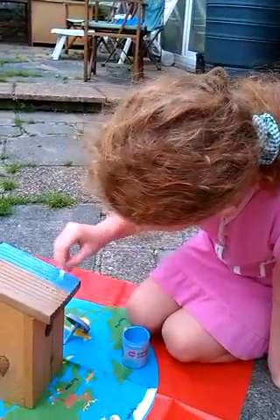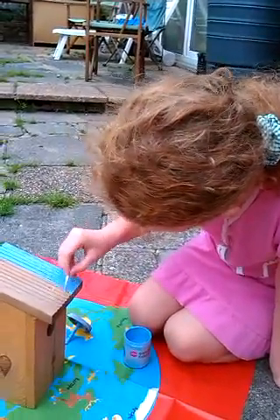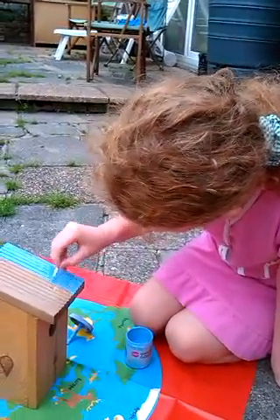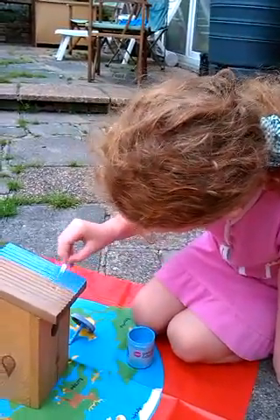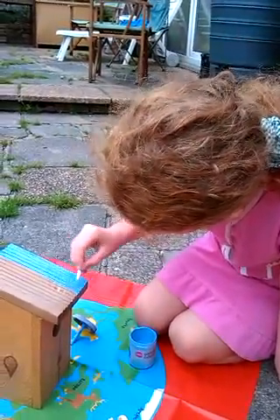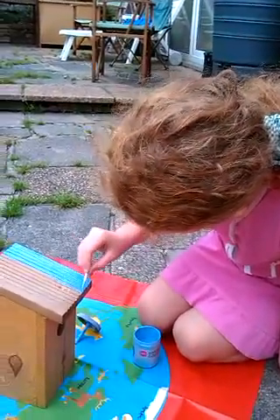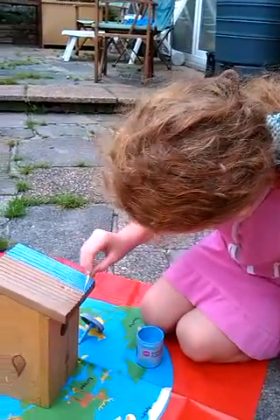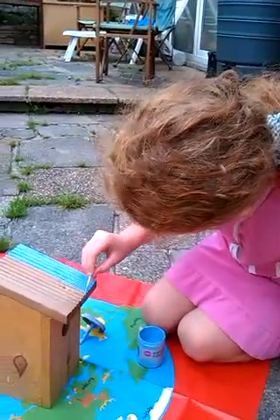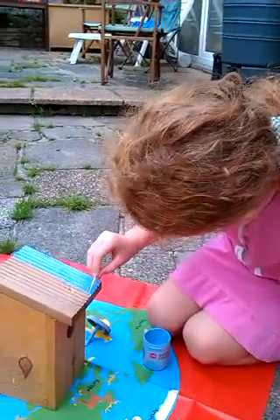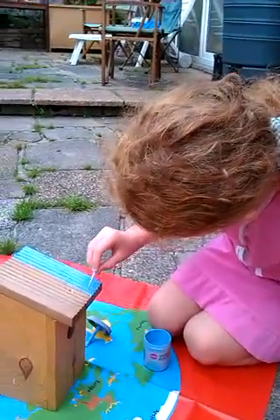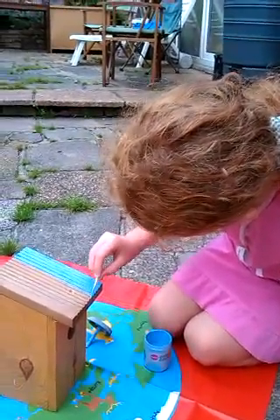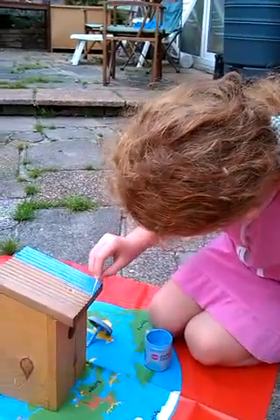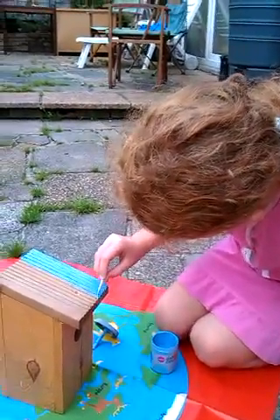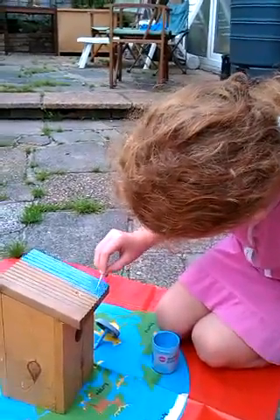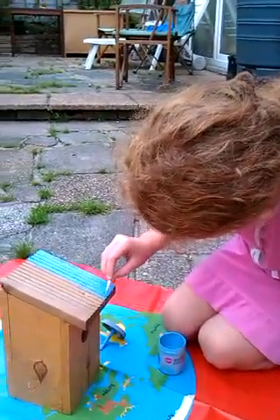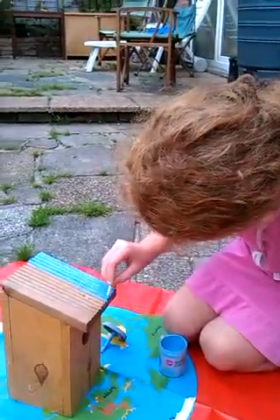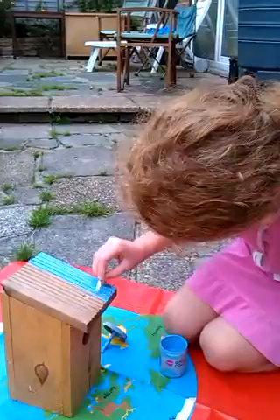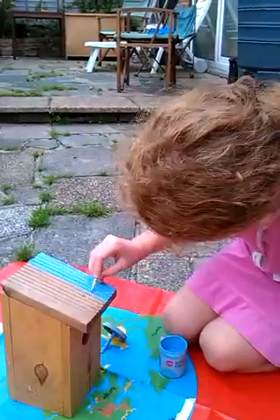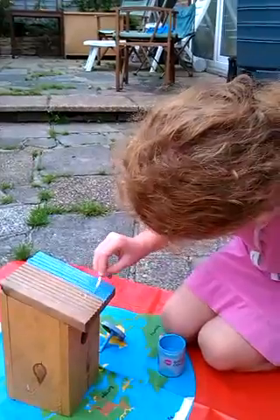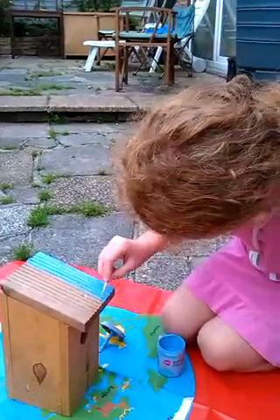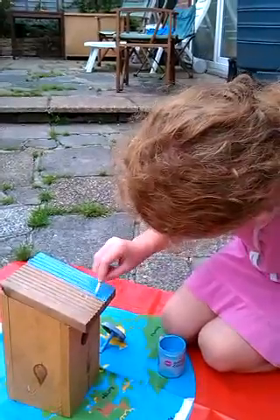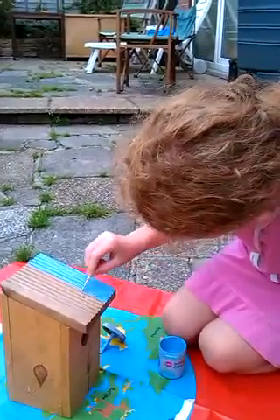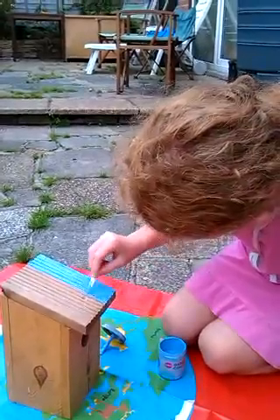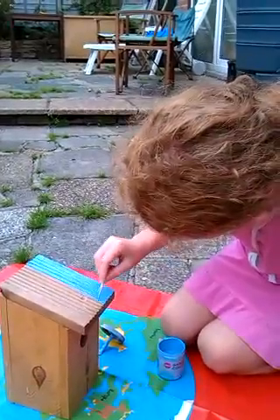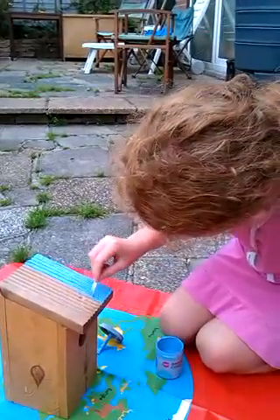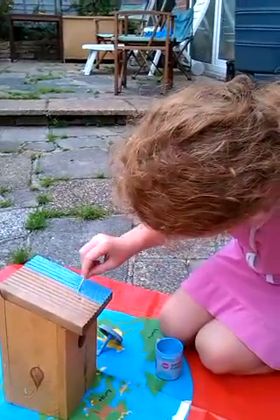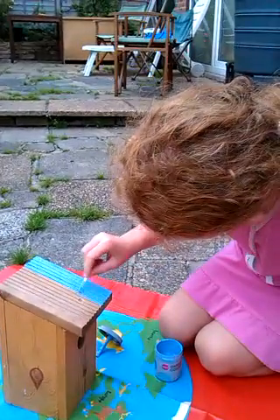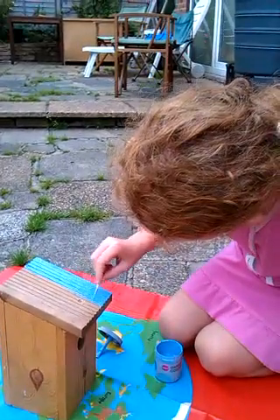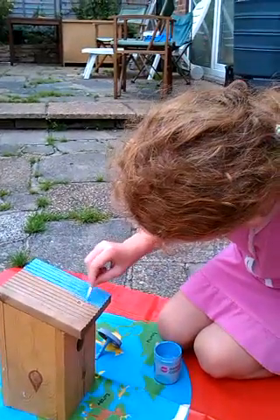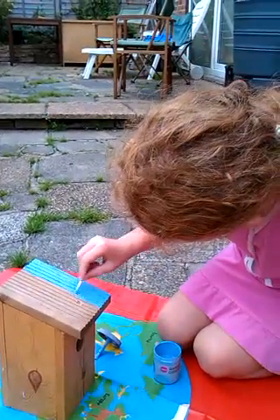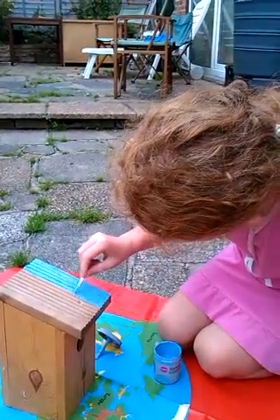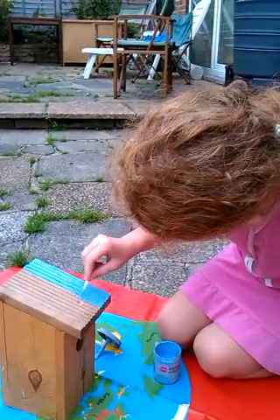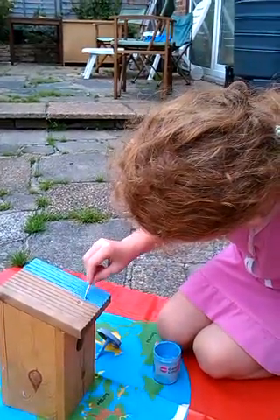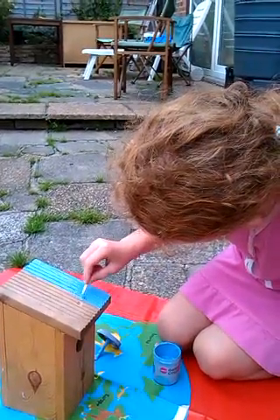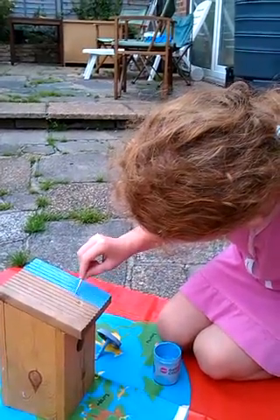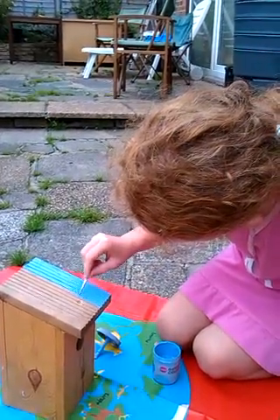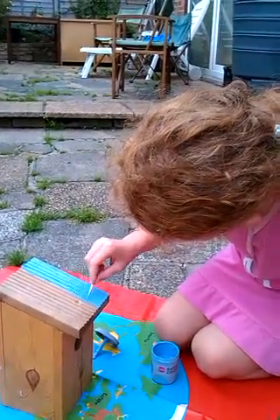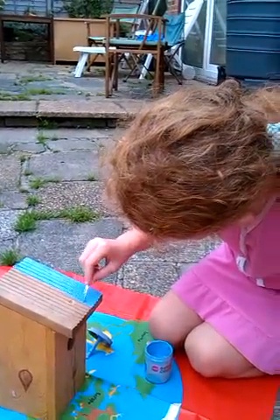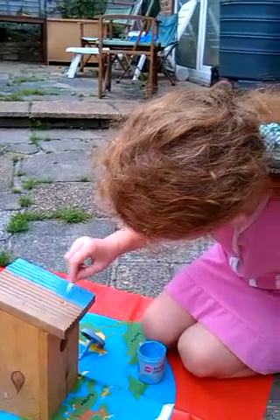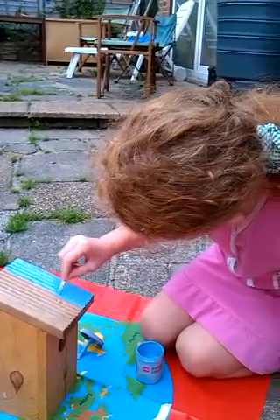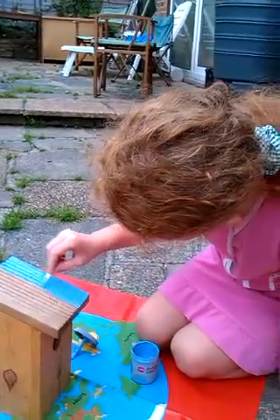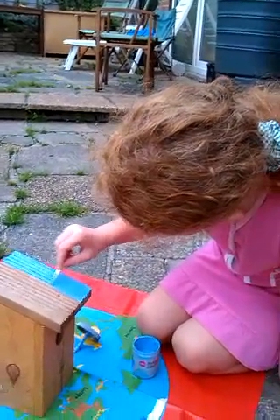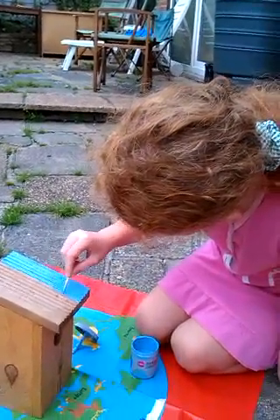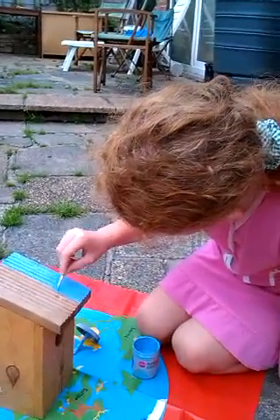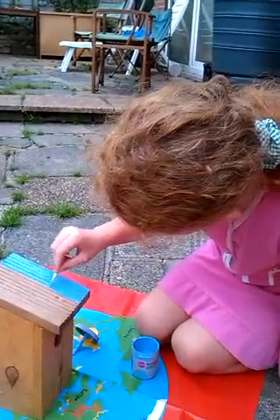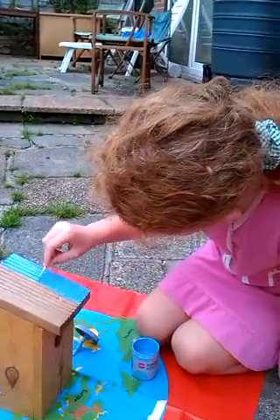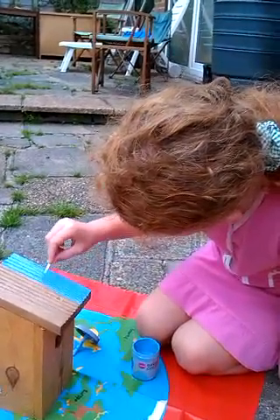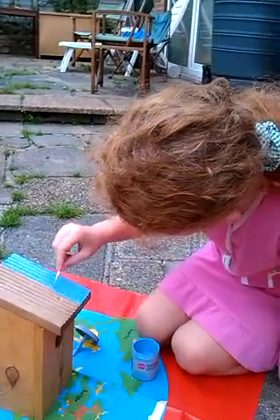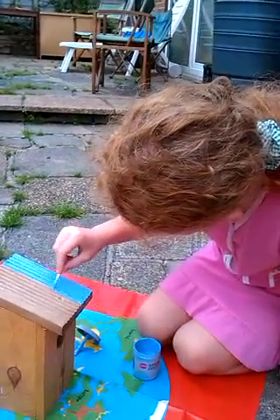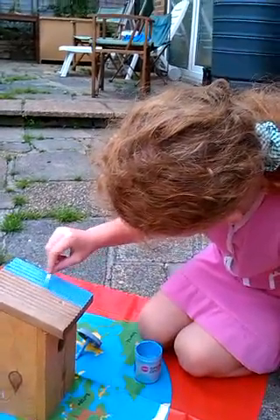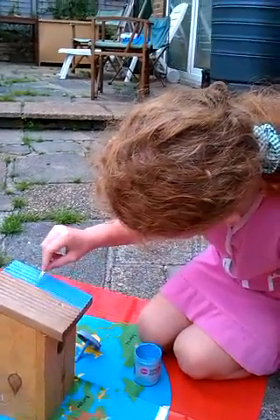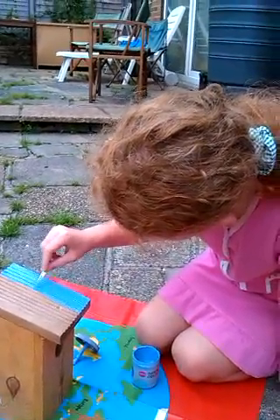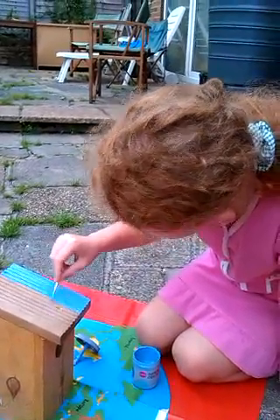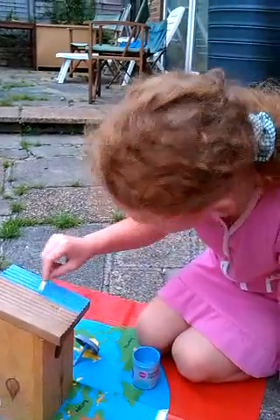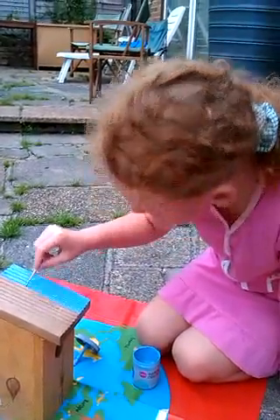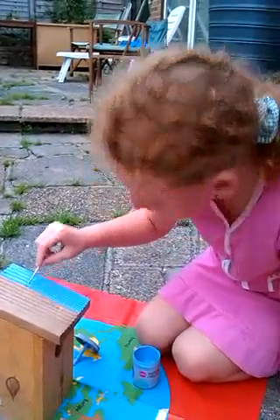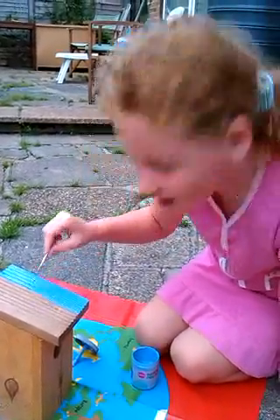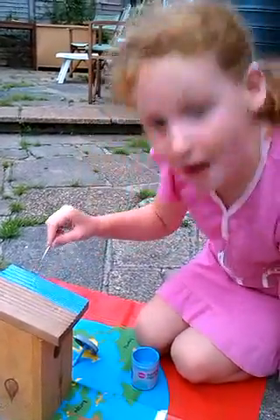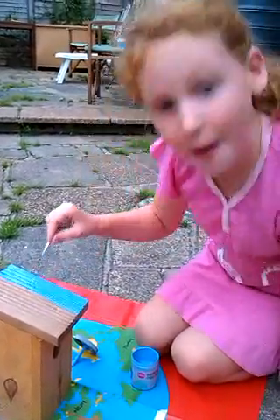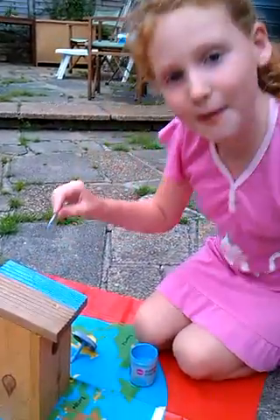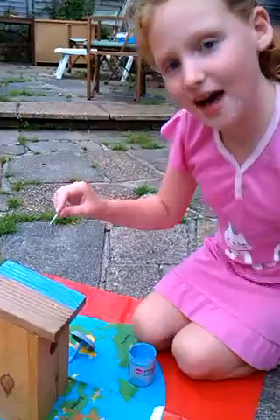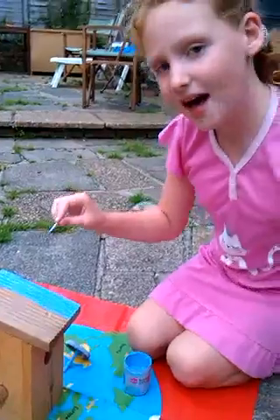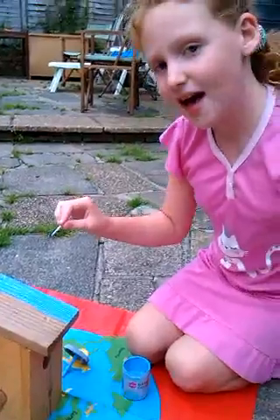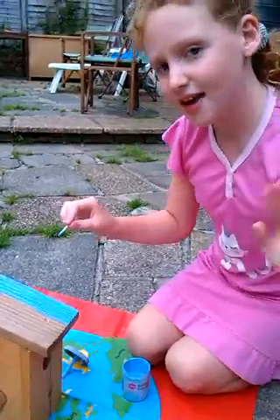We're just going to carry on painting the roof here and we'll come back a bit later. Bye bye!